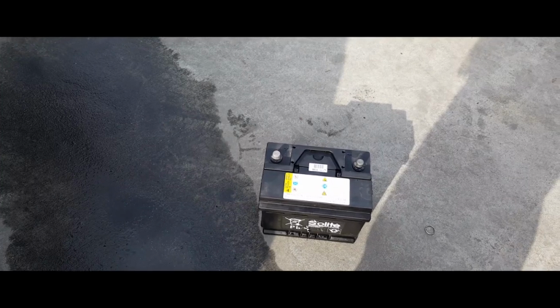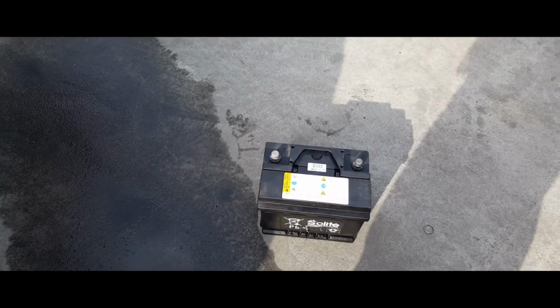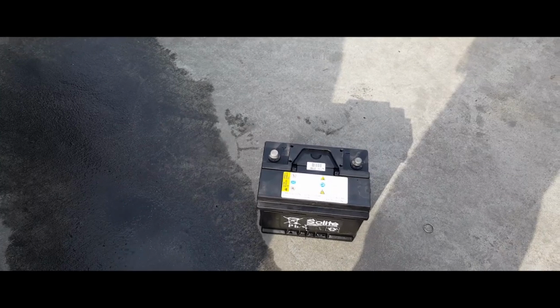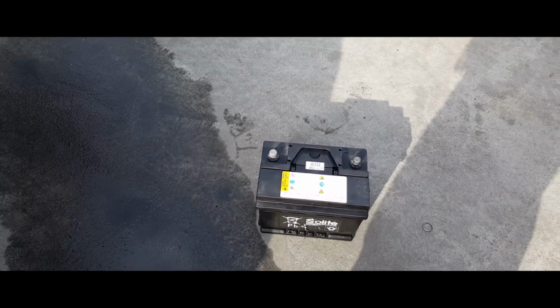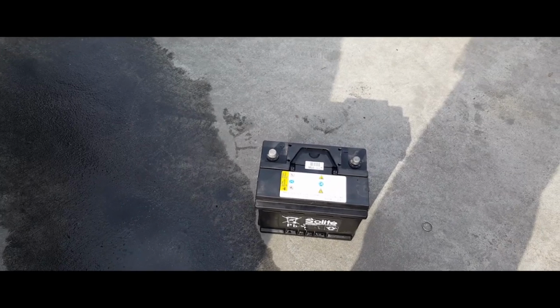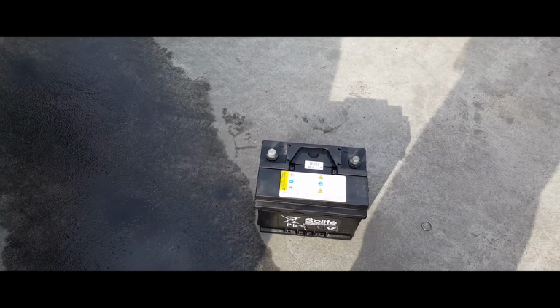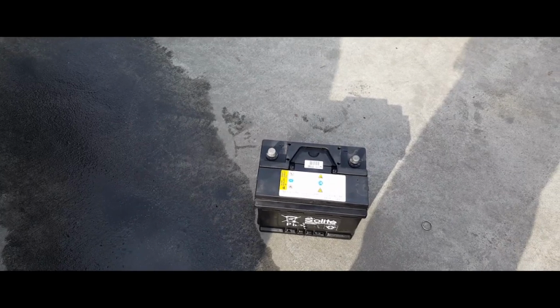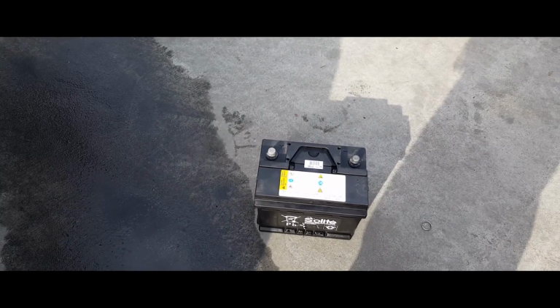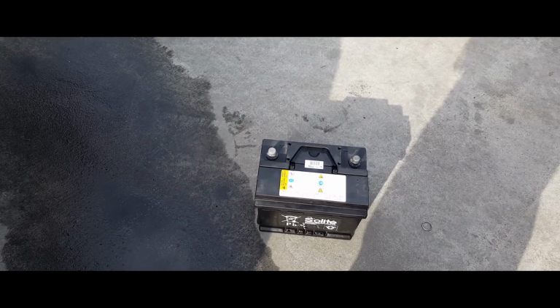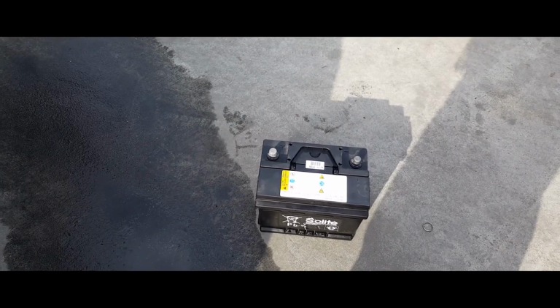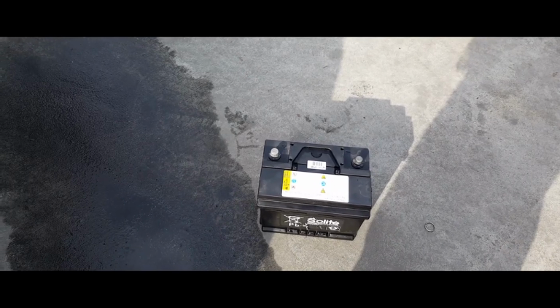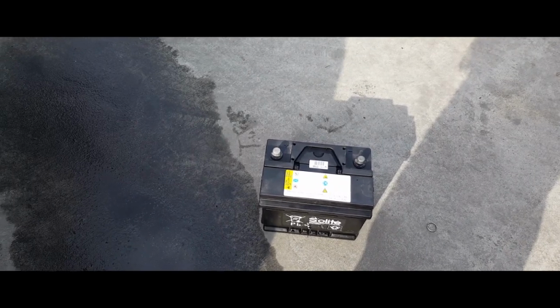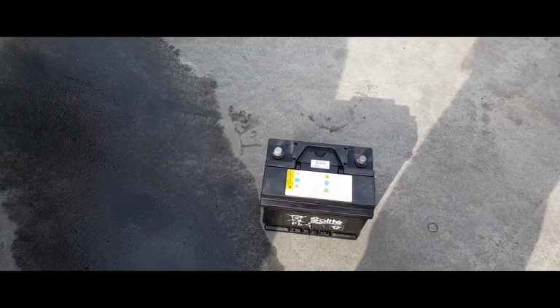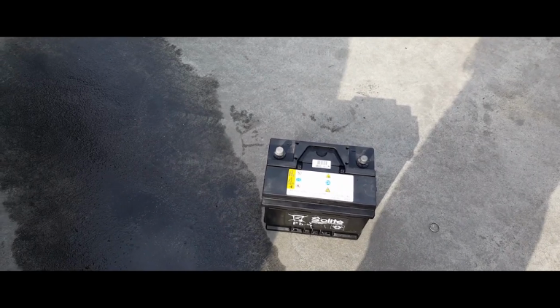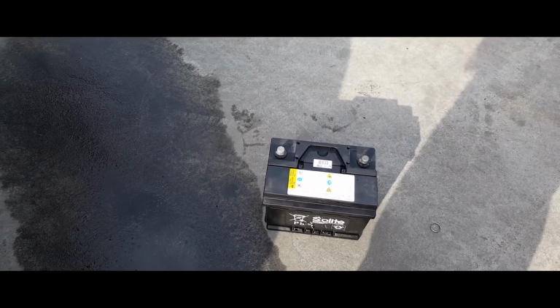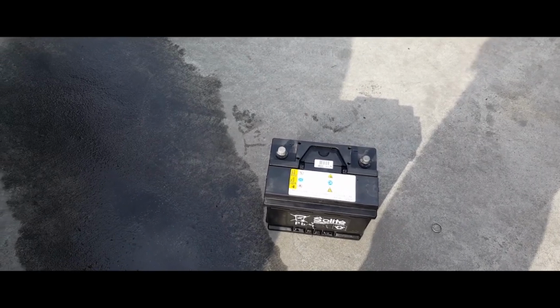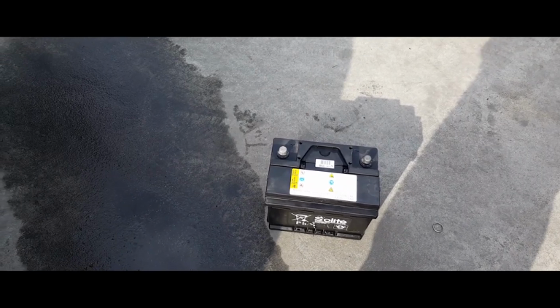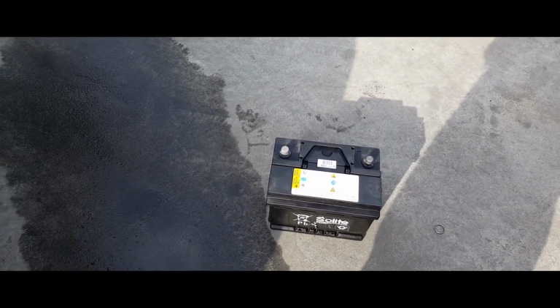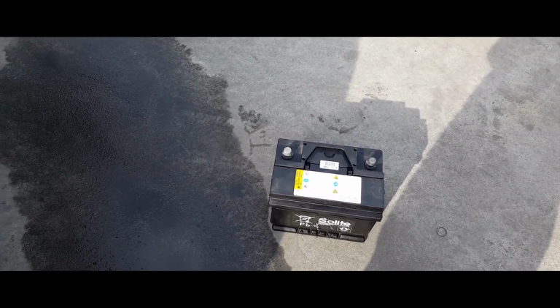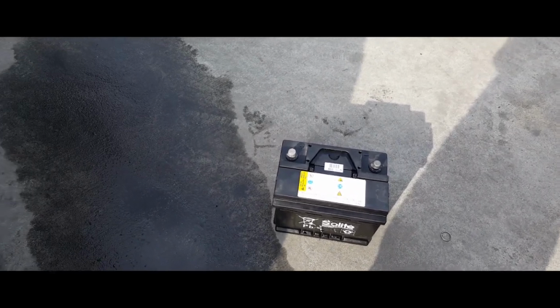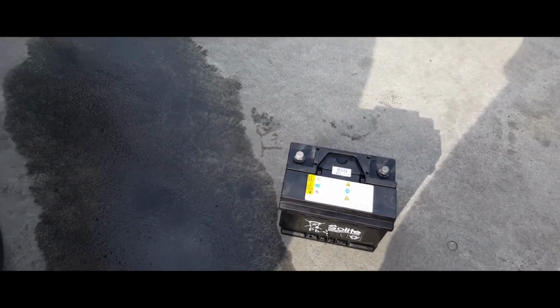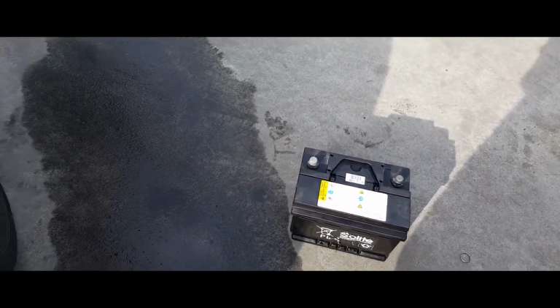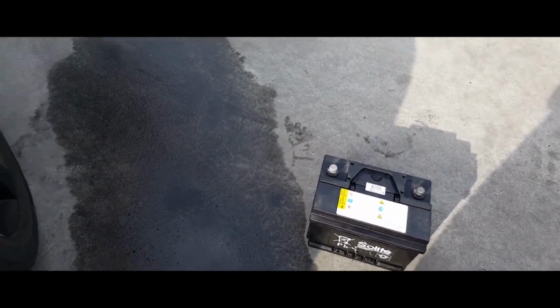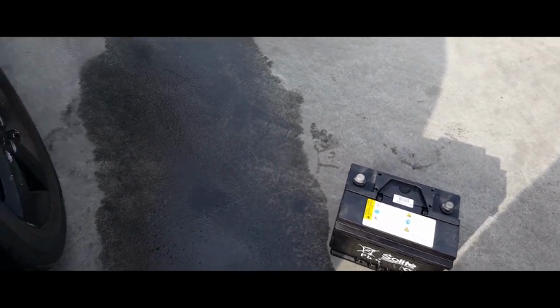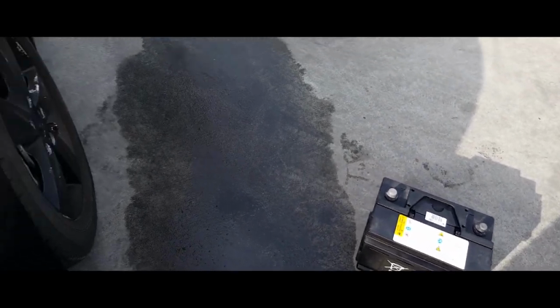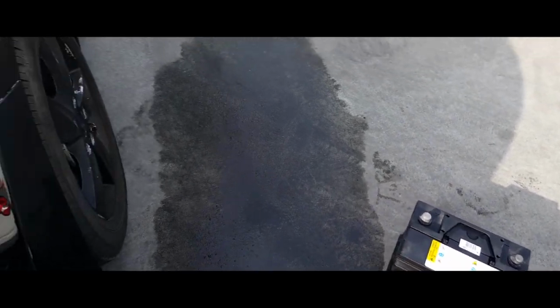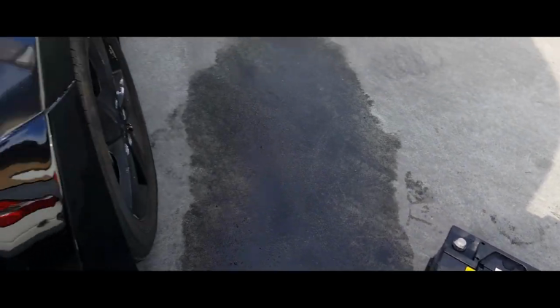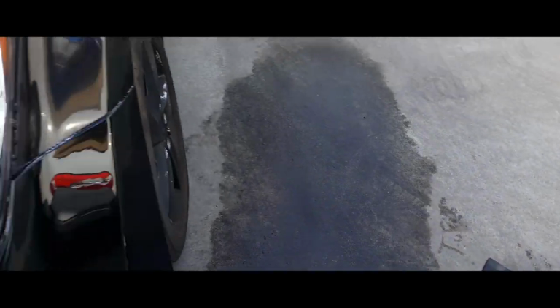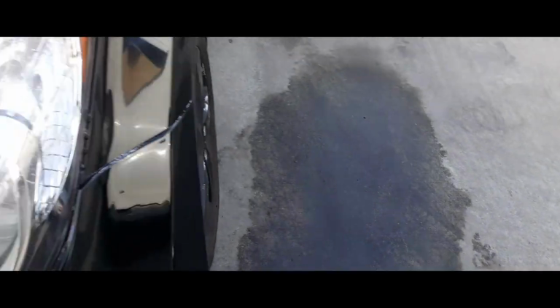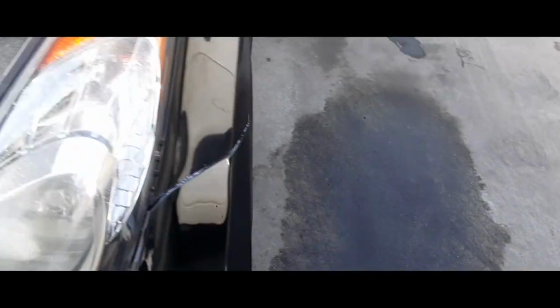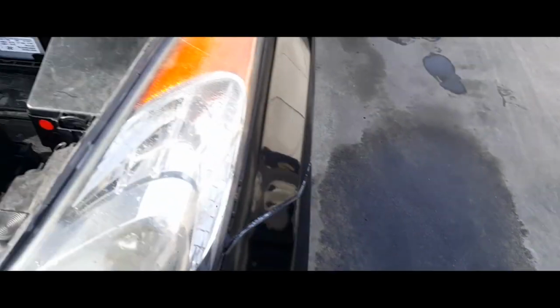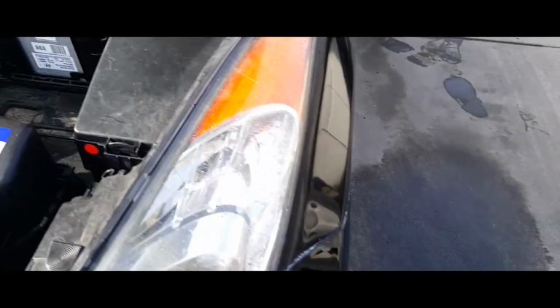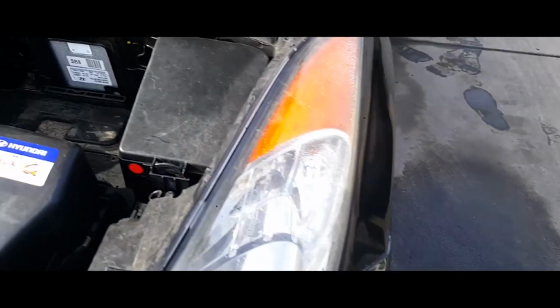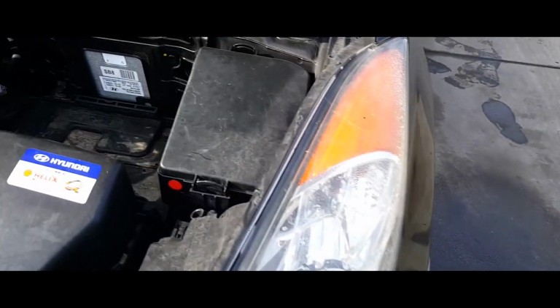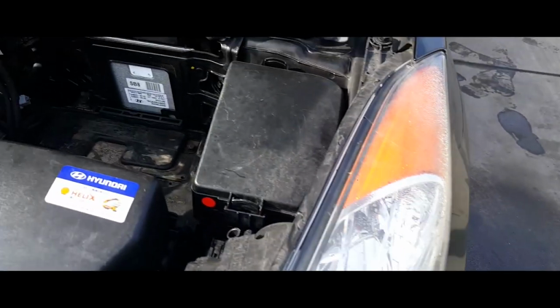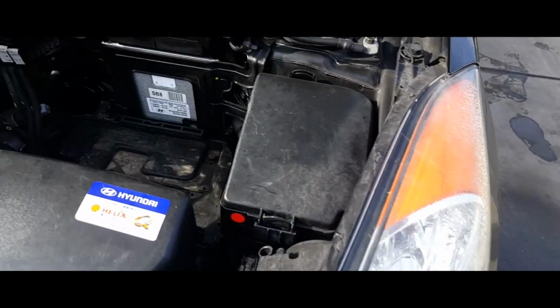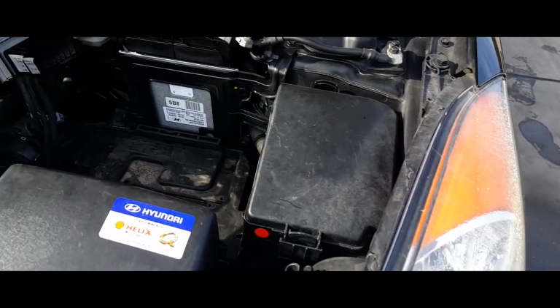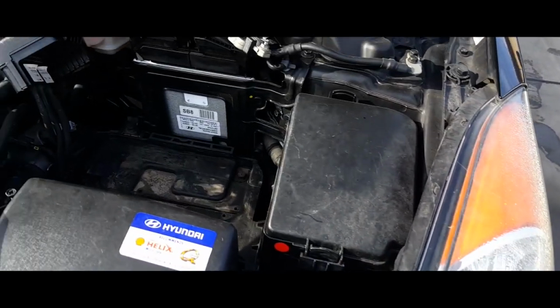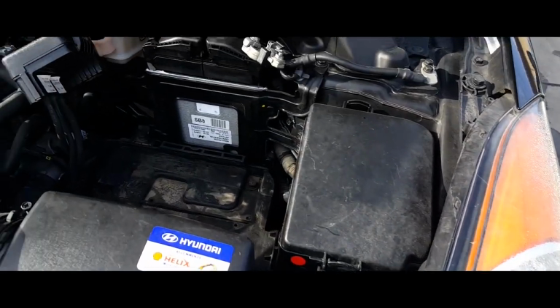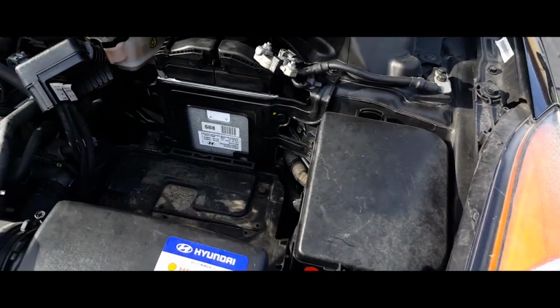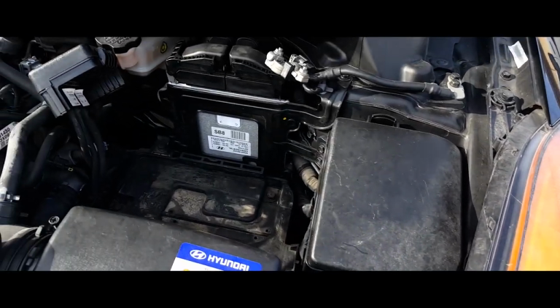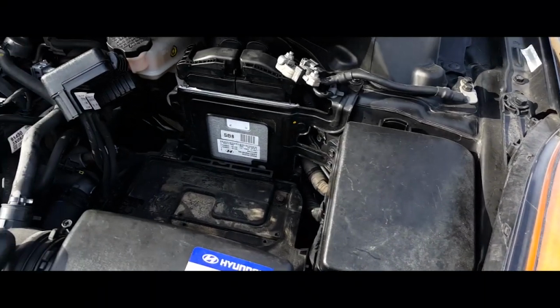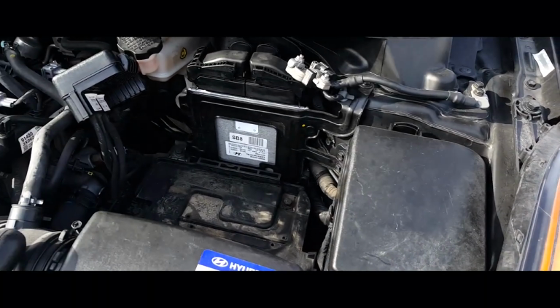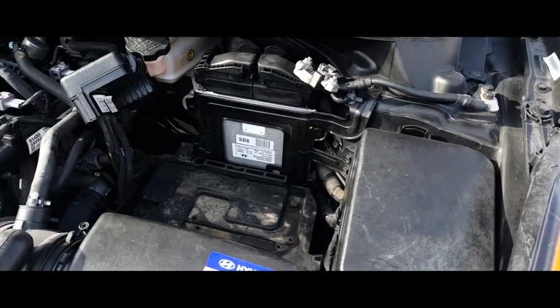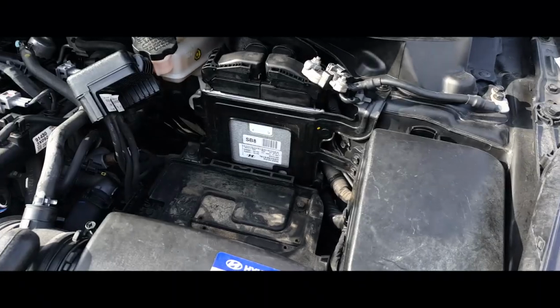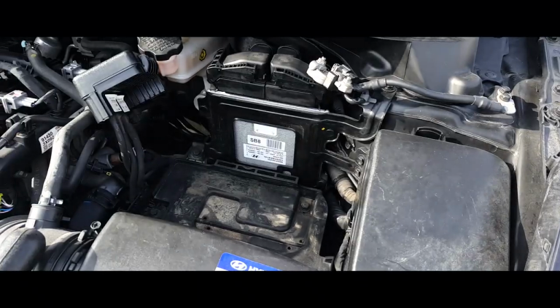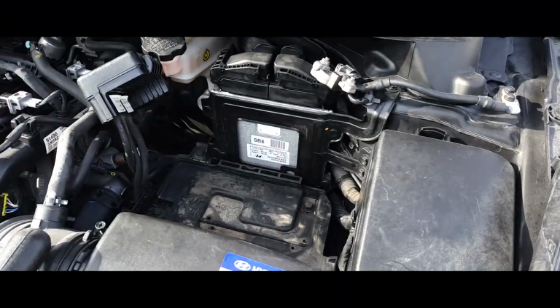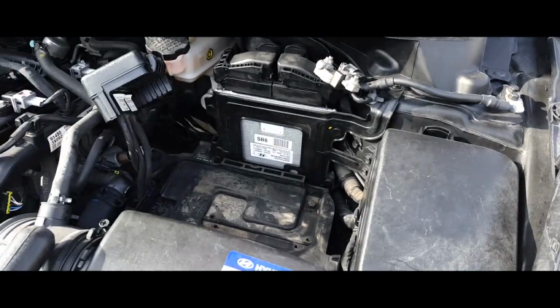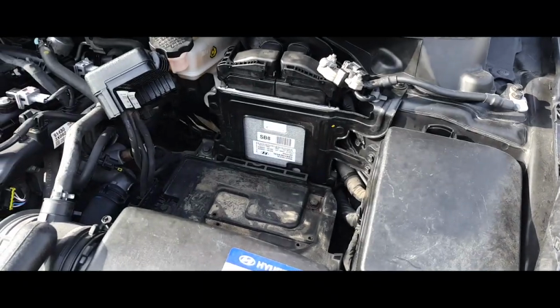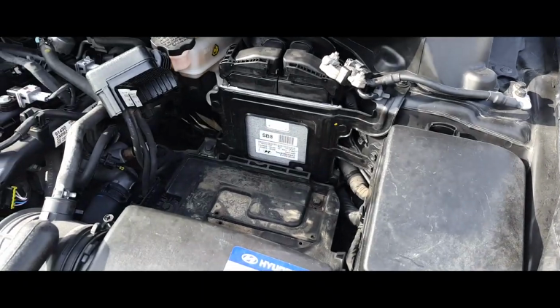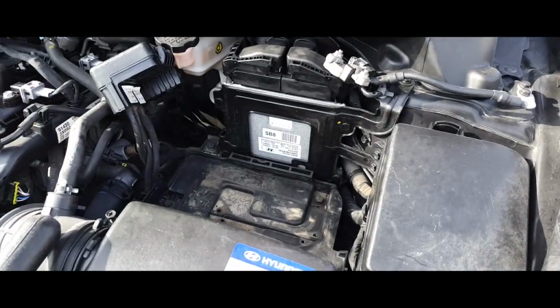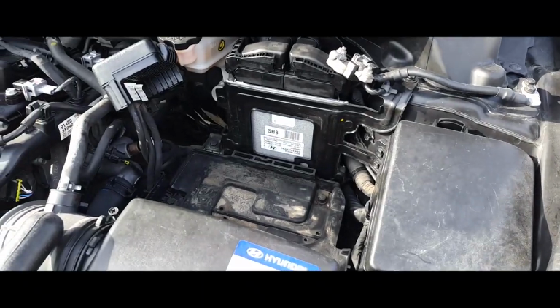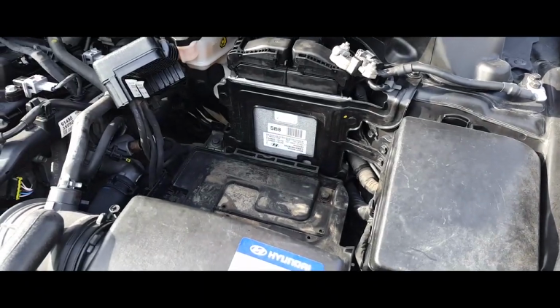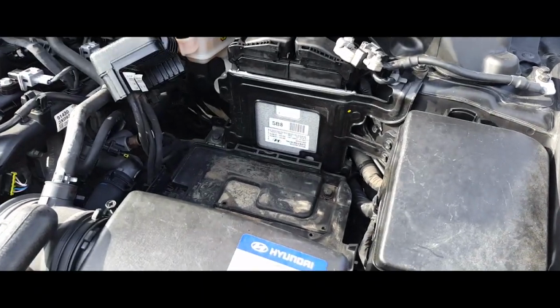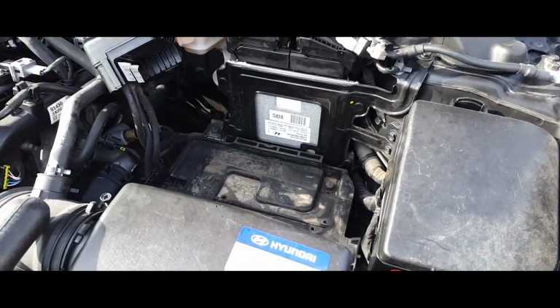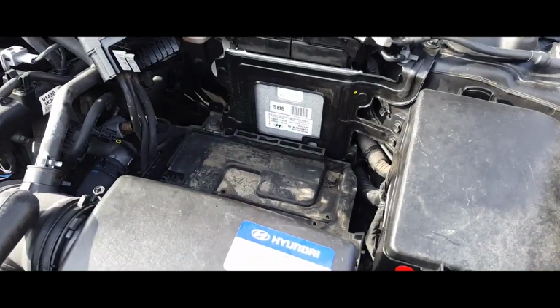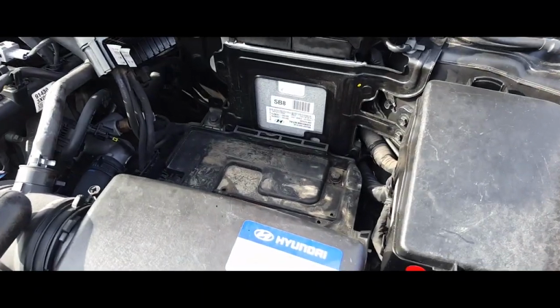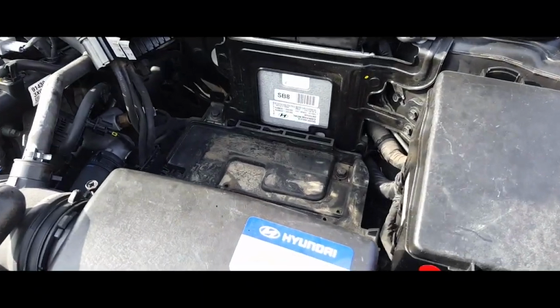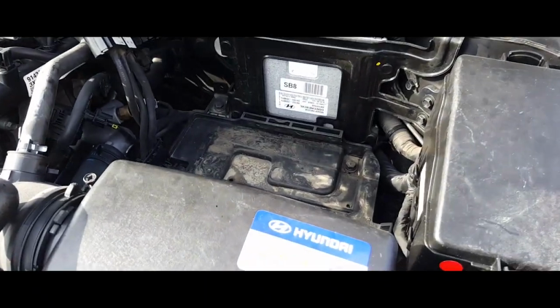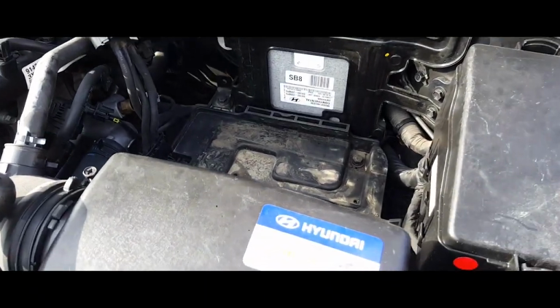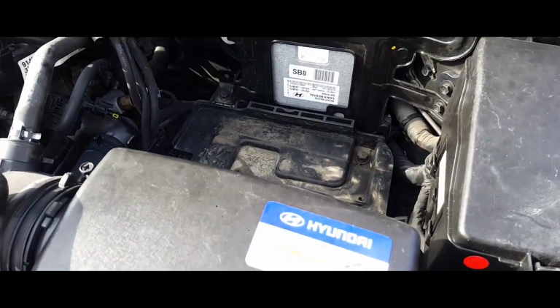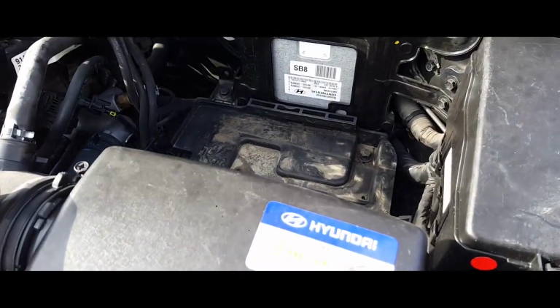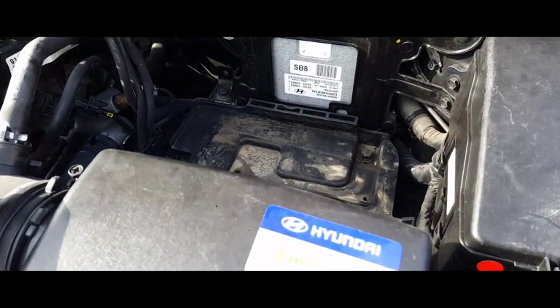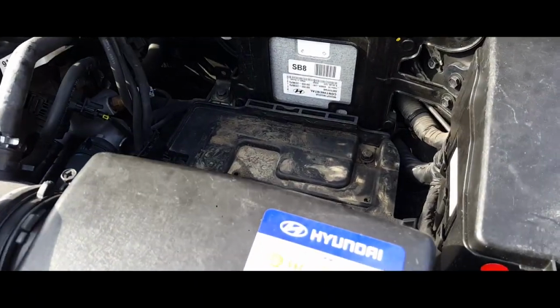And there it is. That's how you remove a battery from a 2013 Honda Elantra.